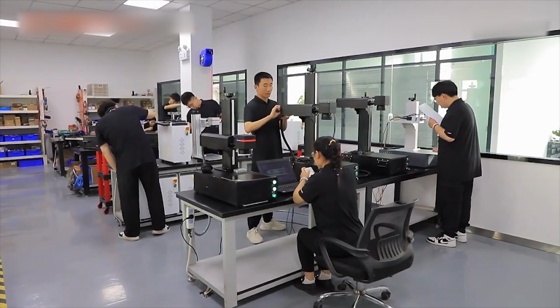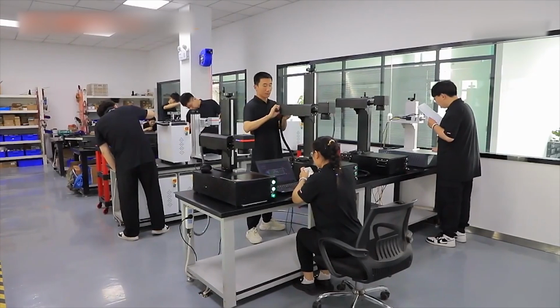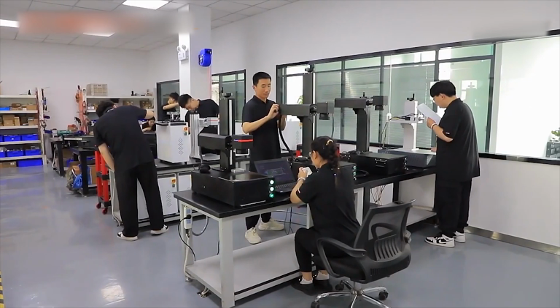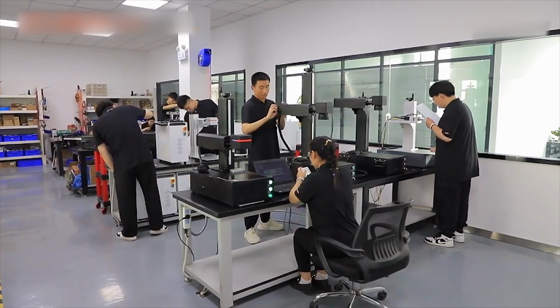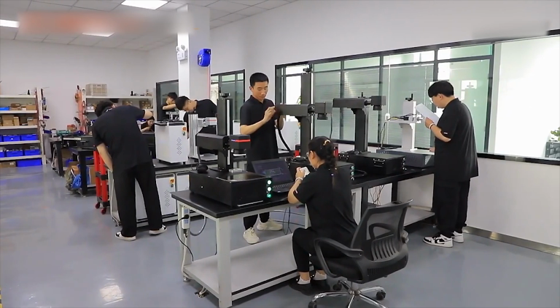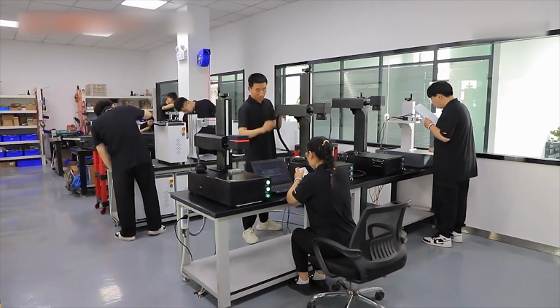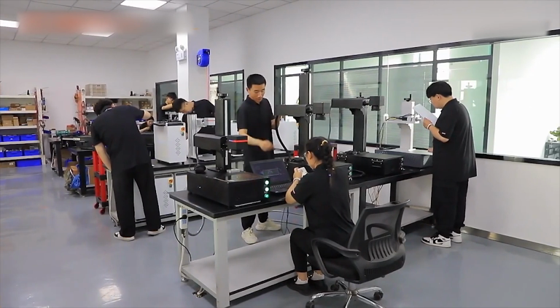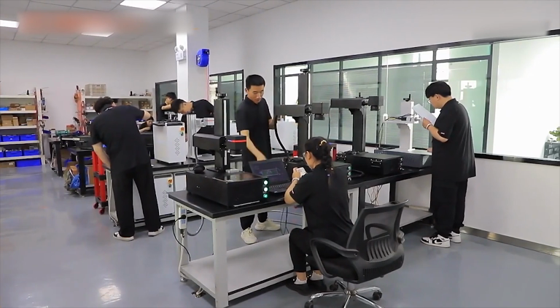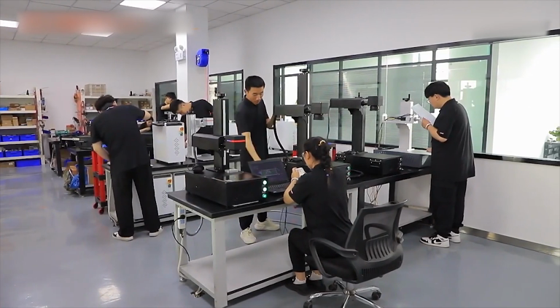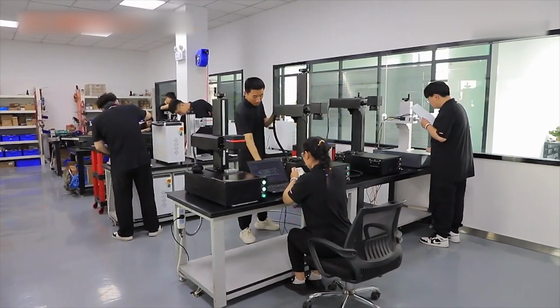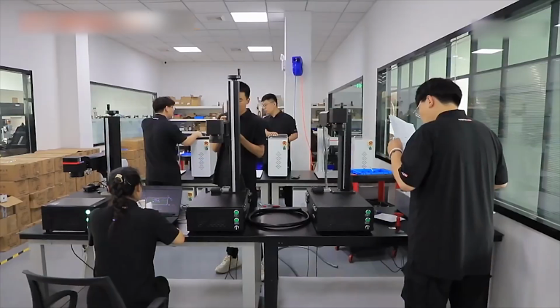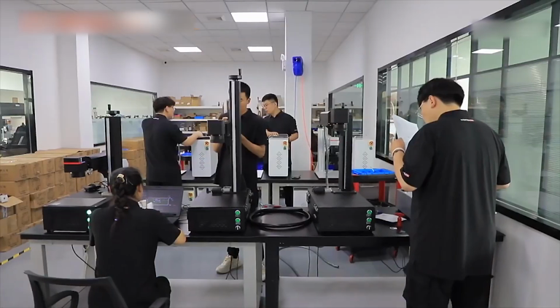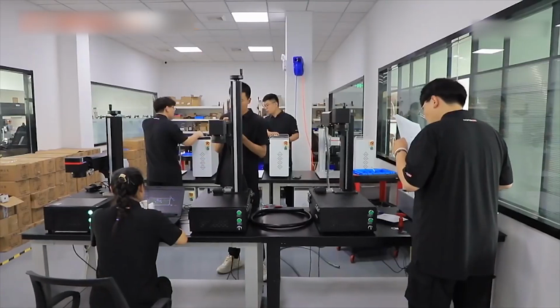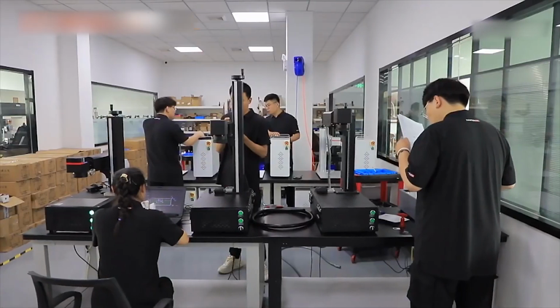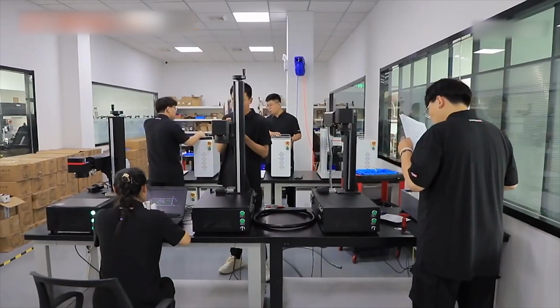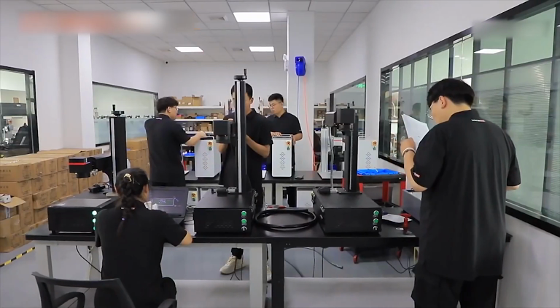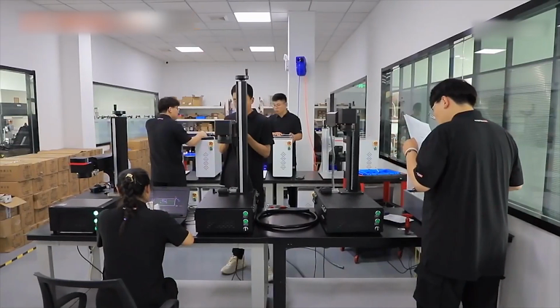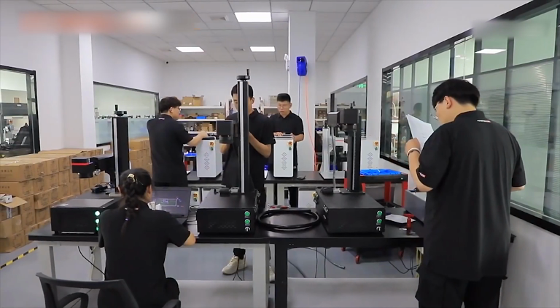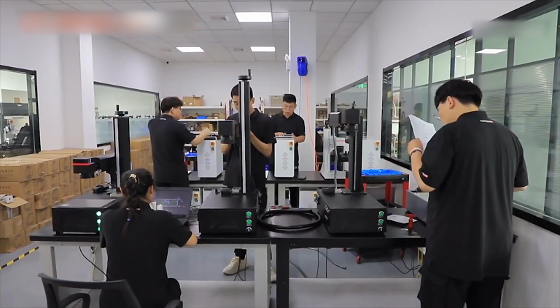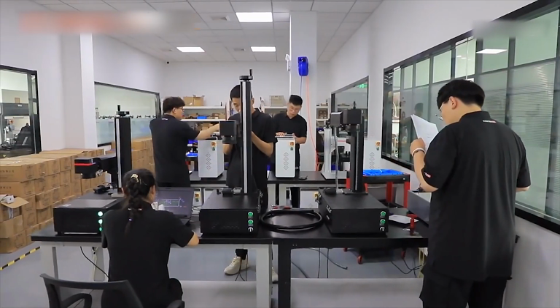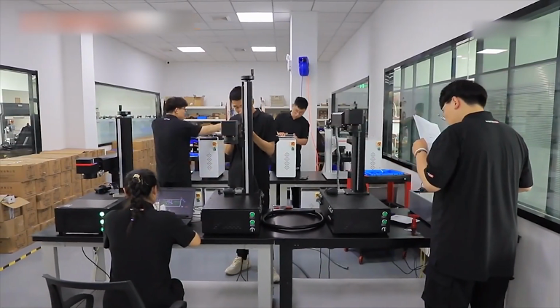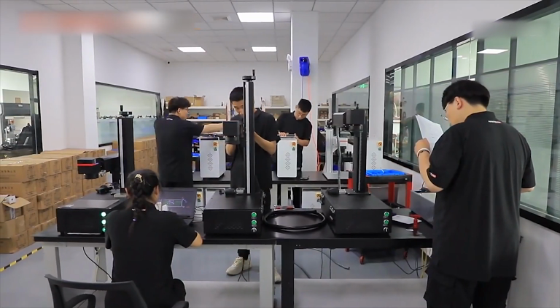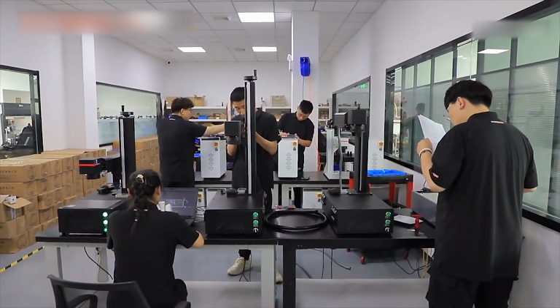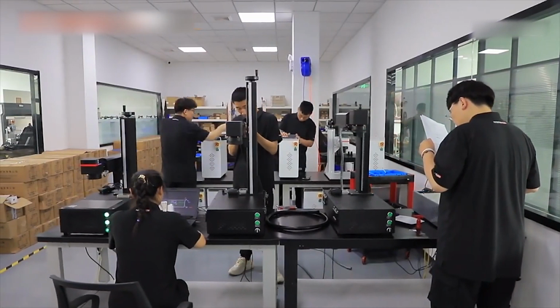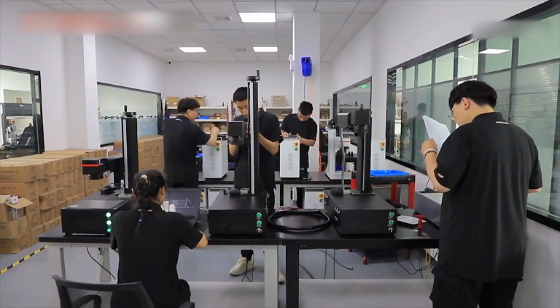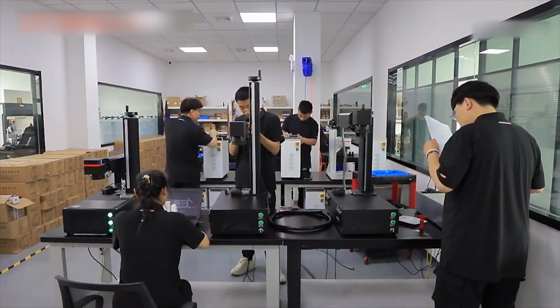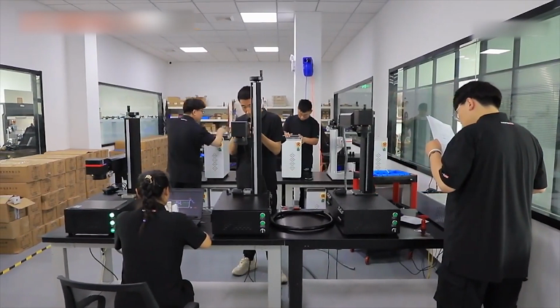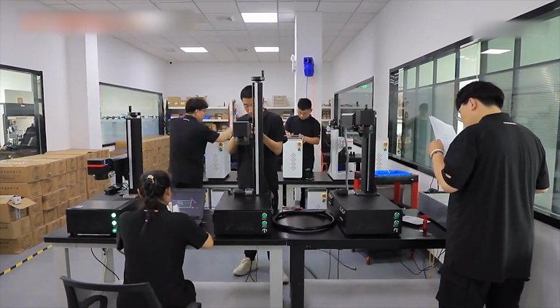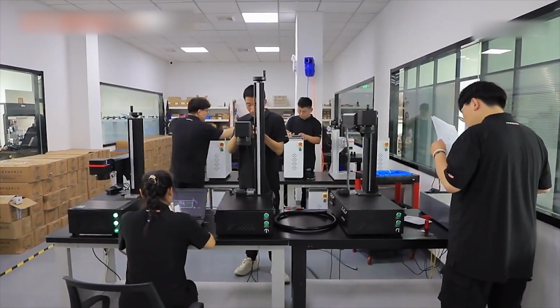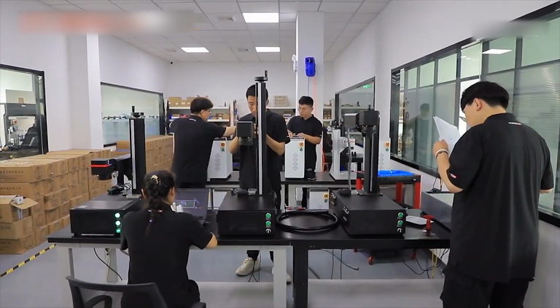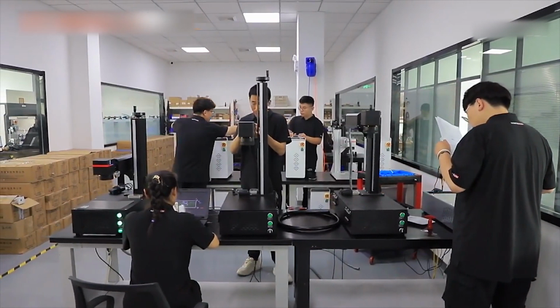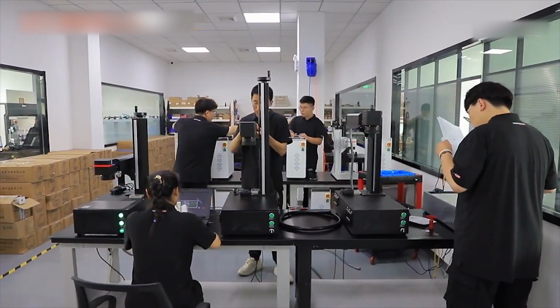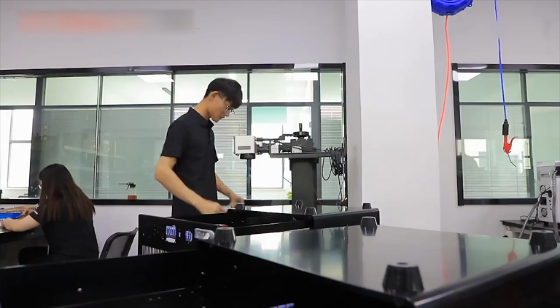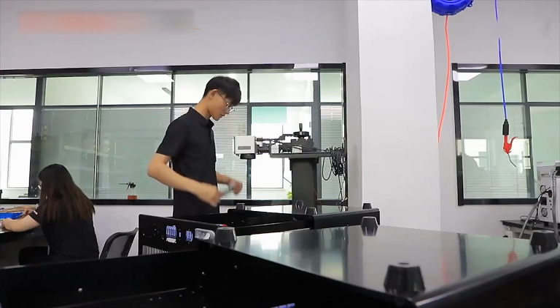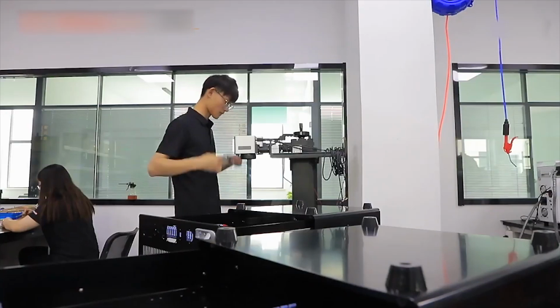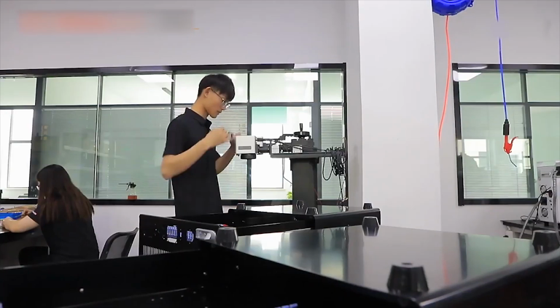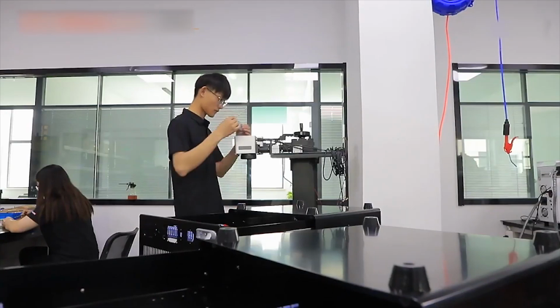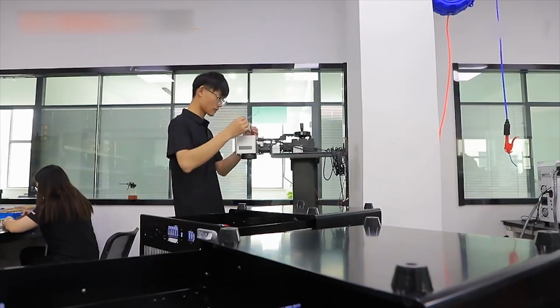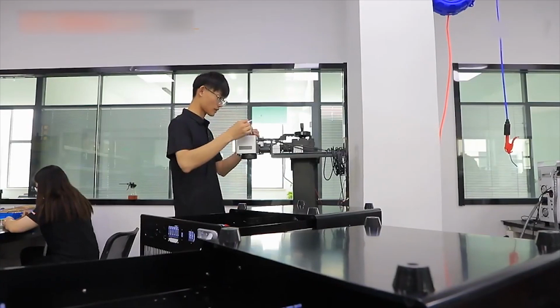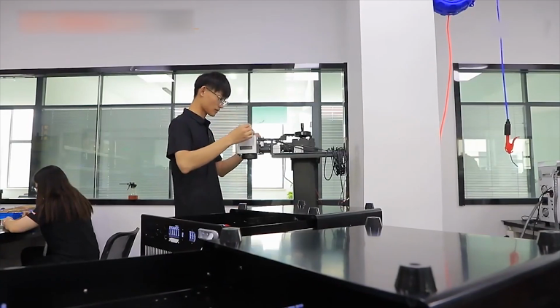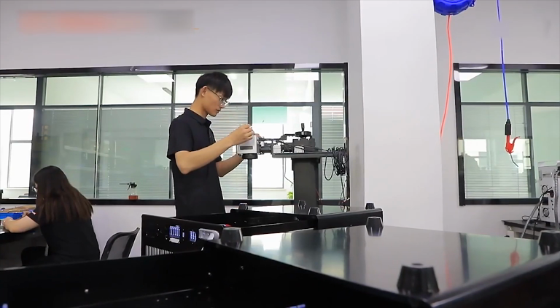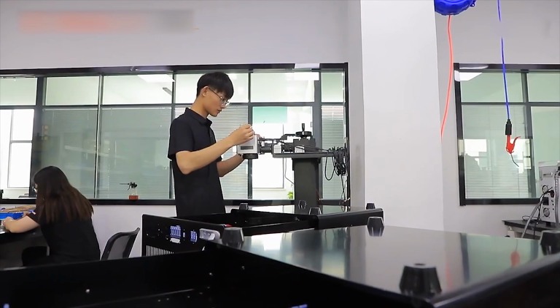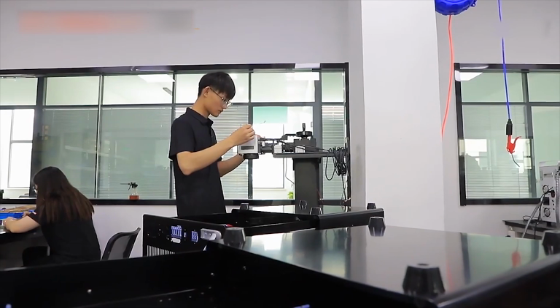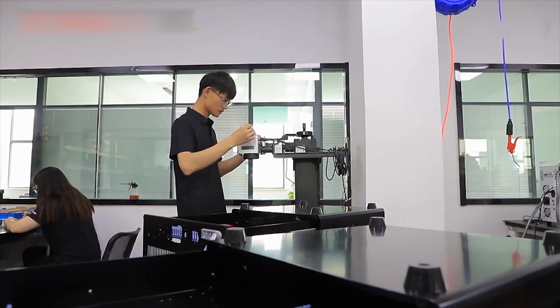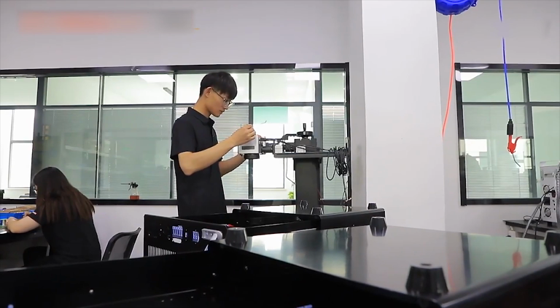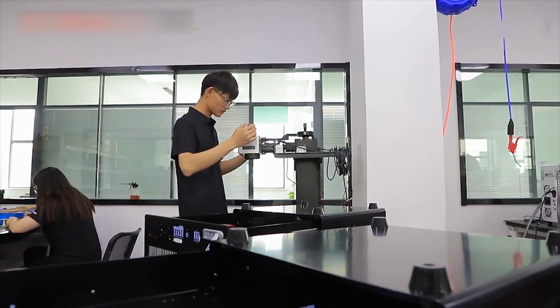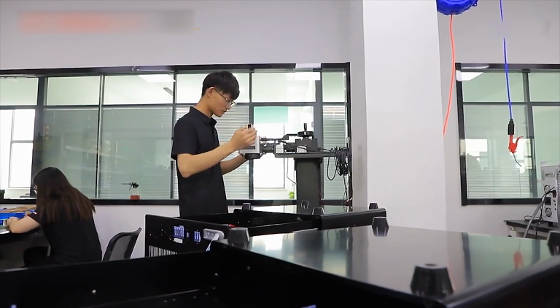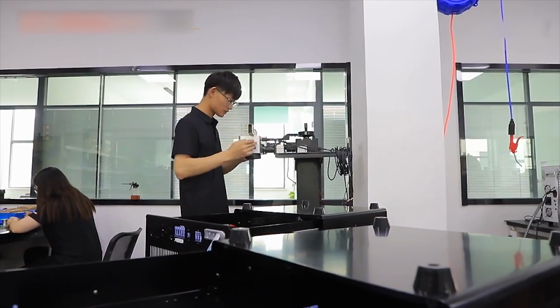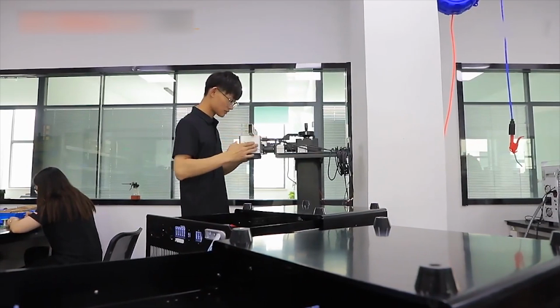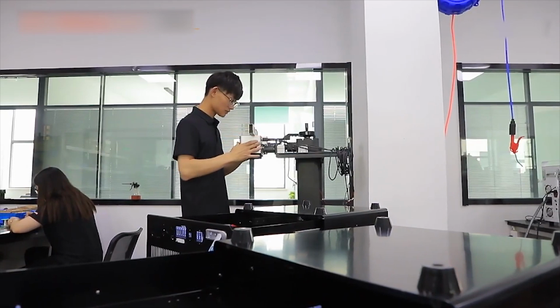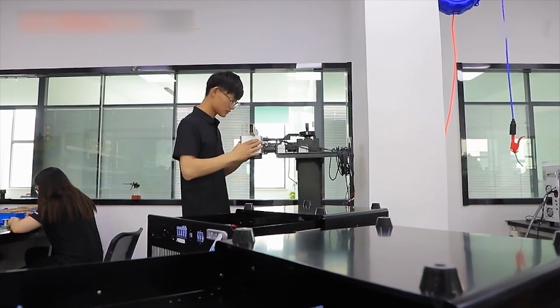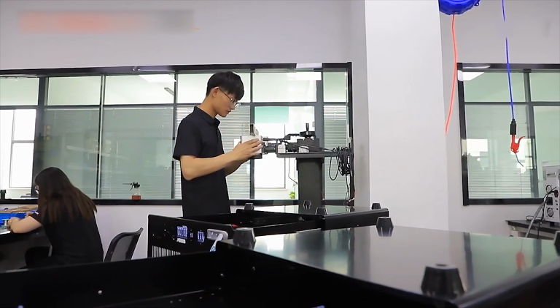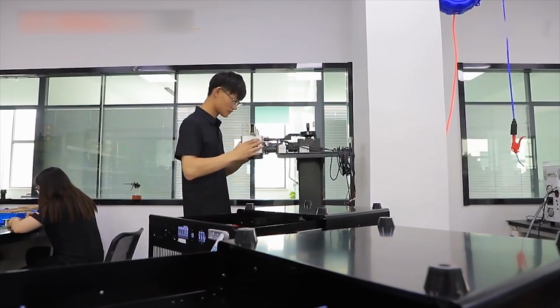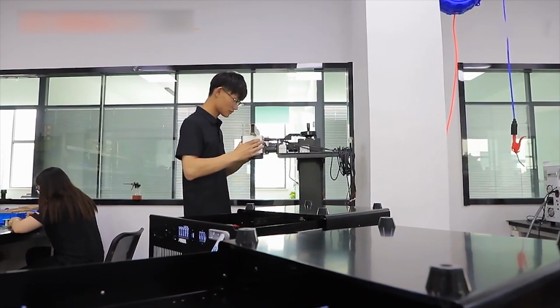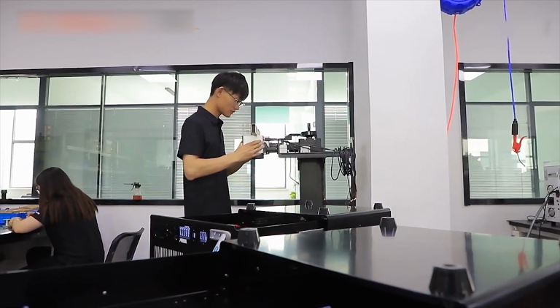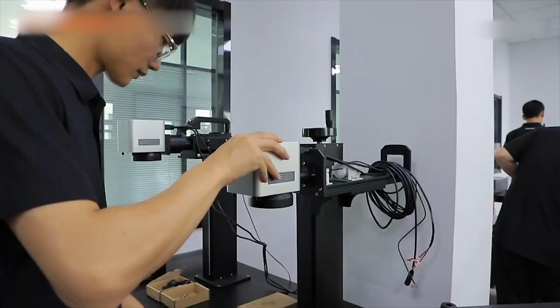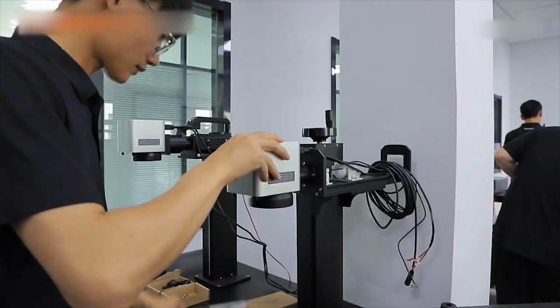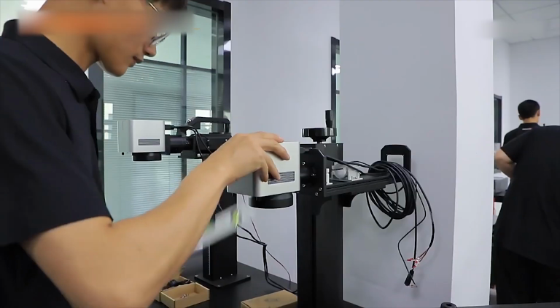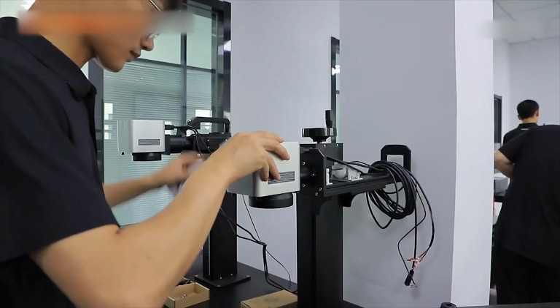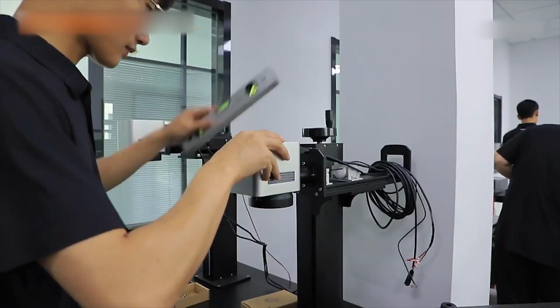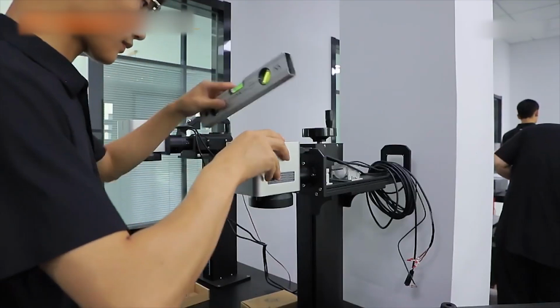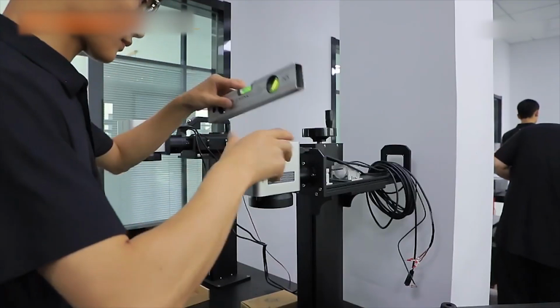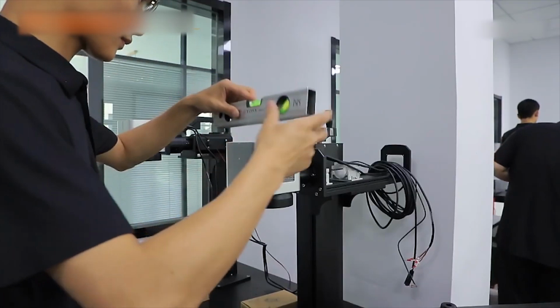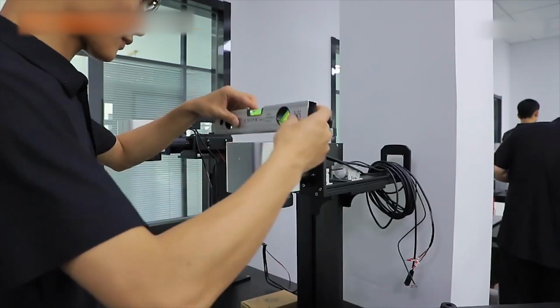Laser machines include laser cleaning machines, laser welding machines, laser marking machines, laser cutting machines, etc.